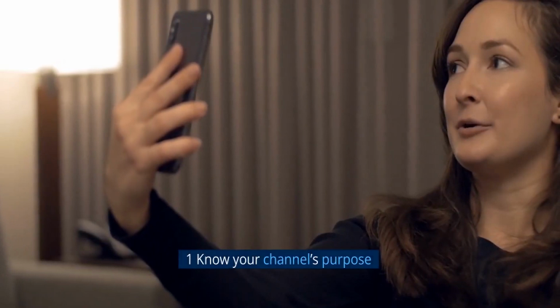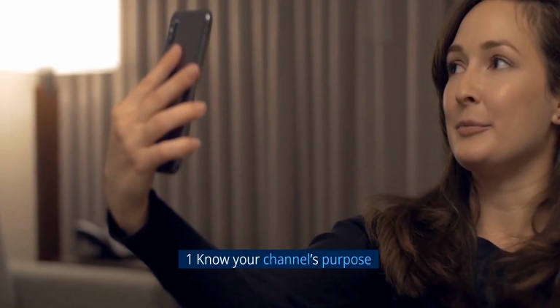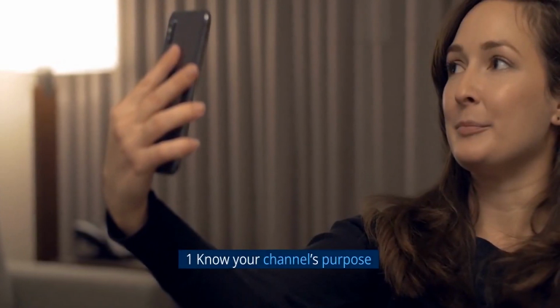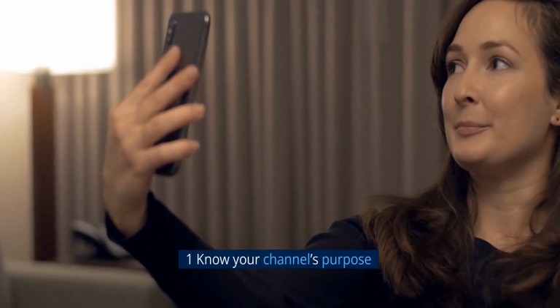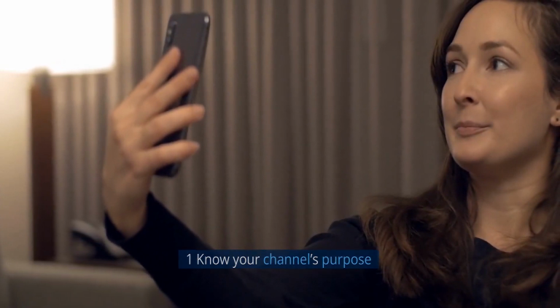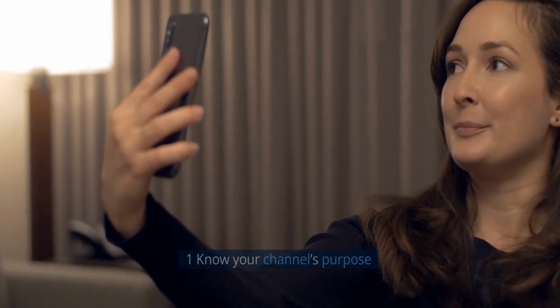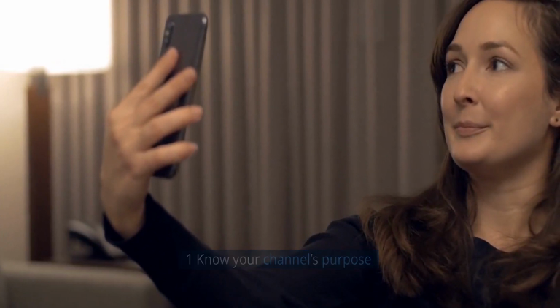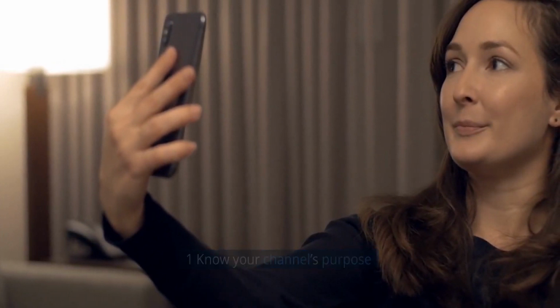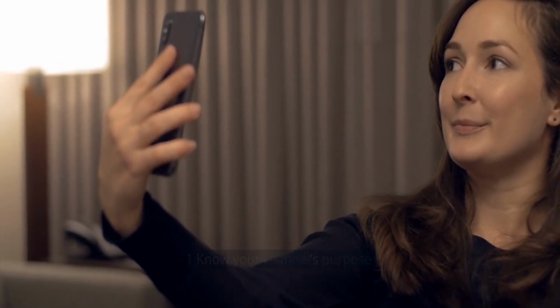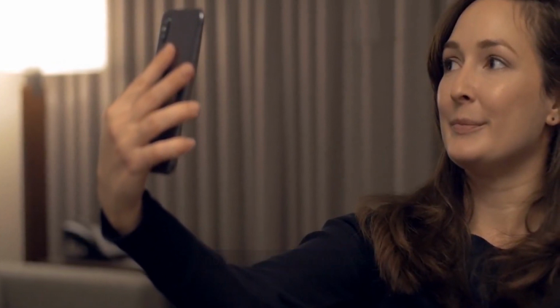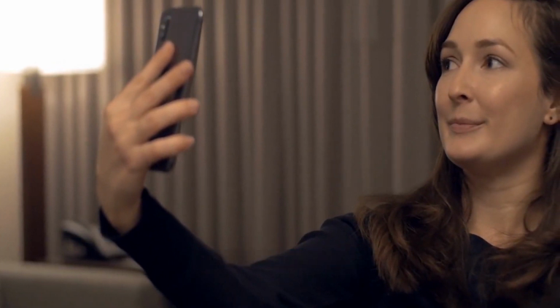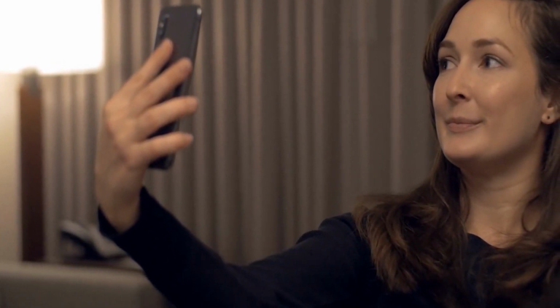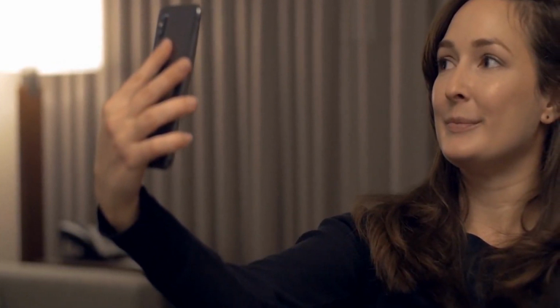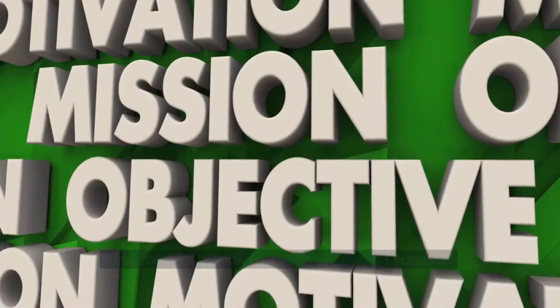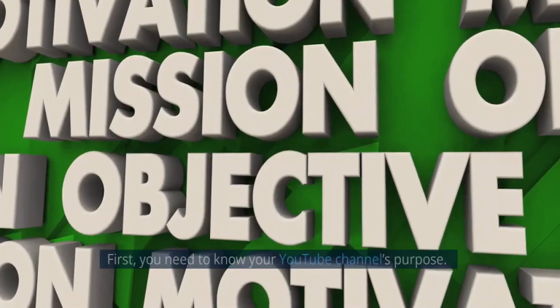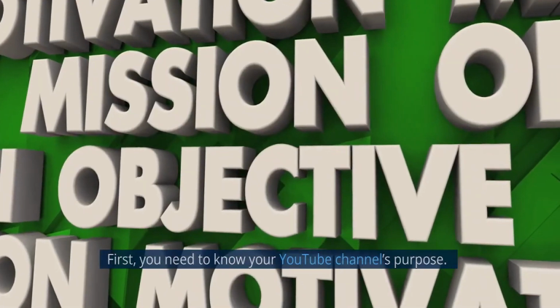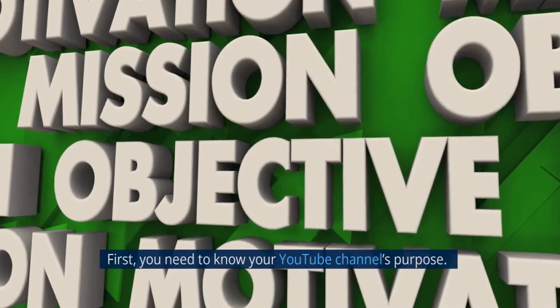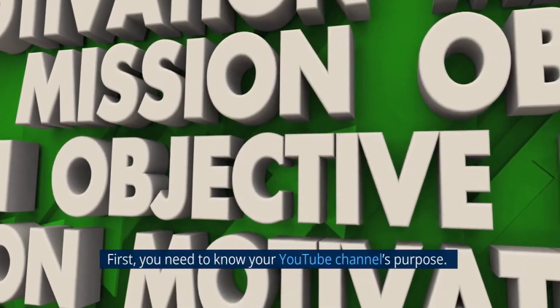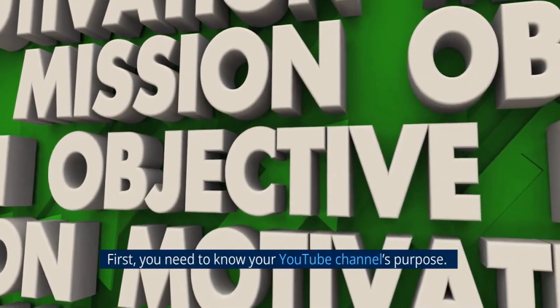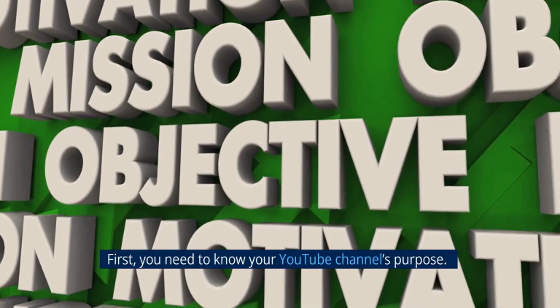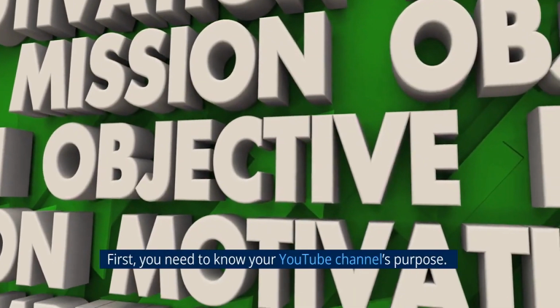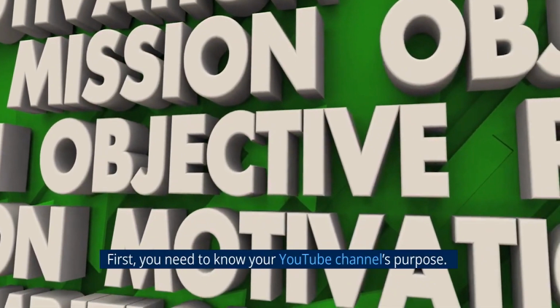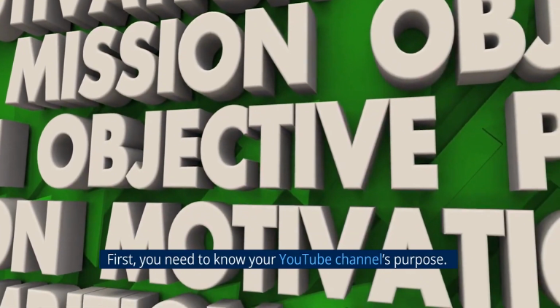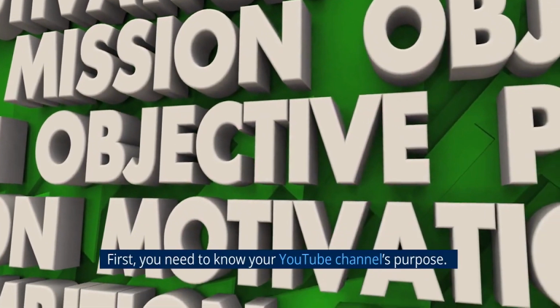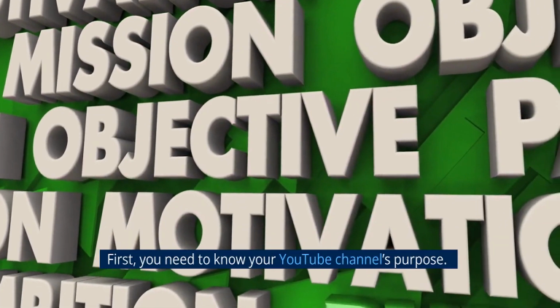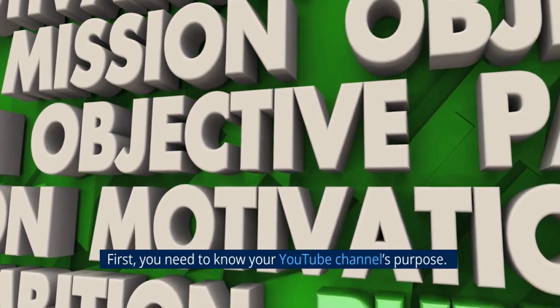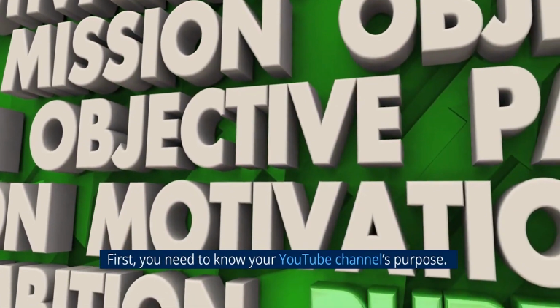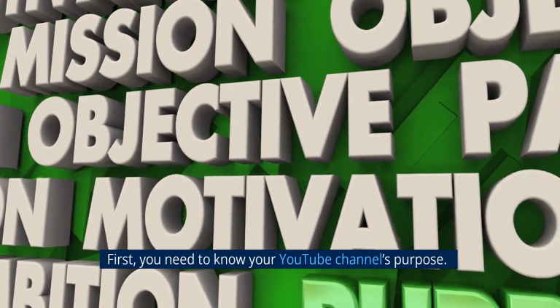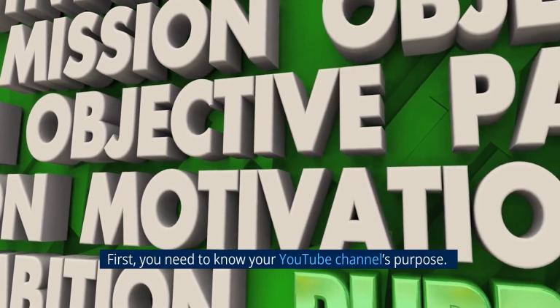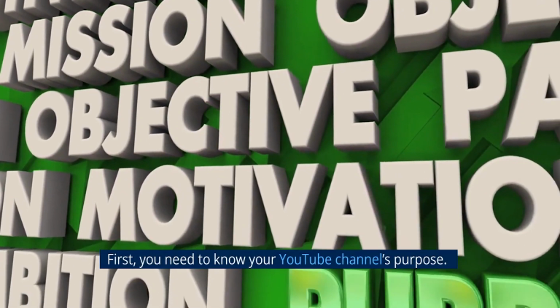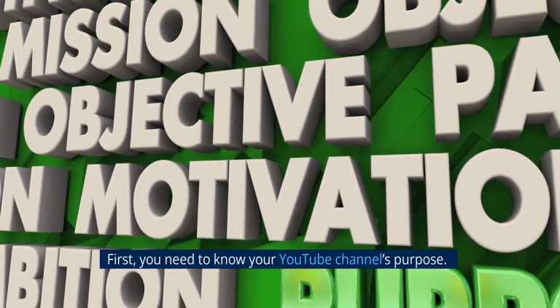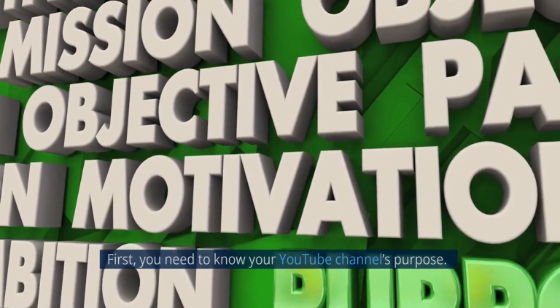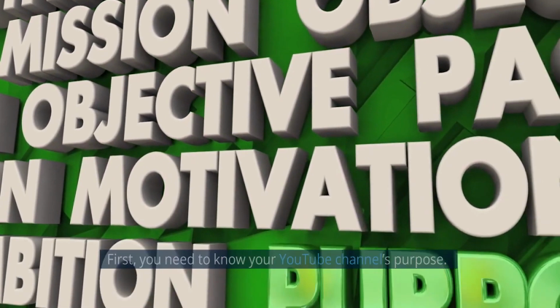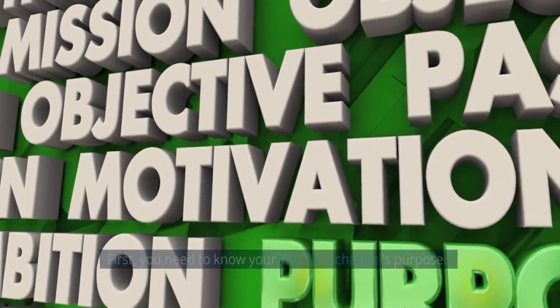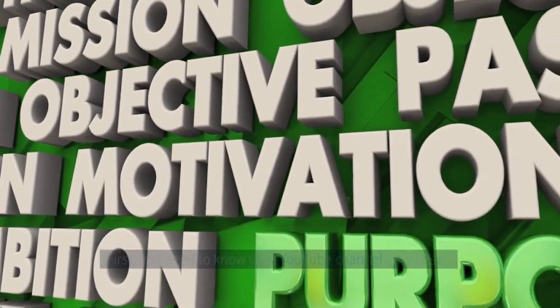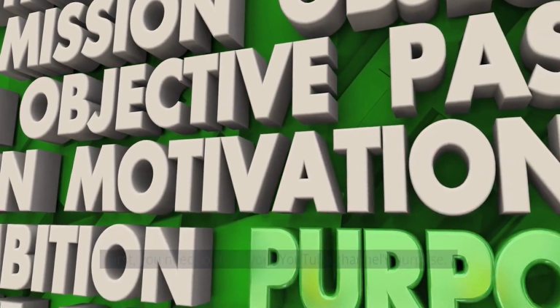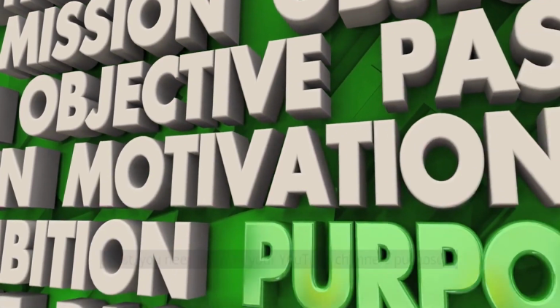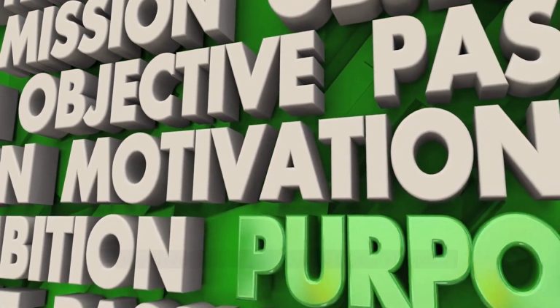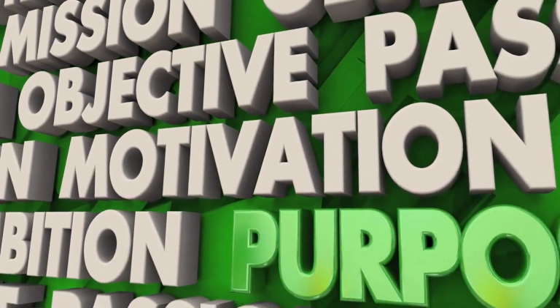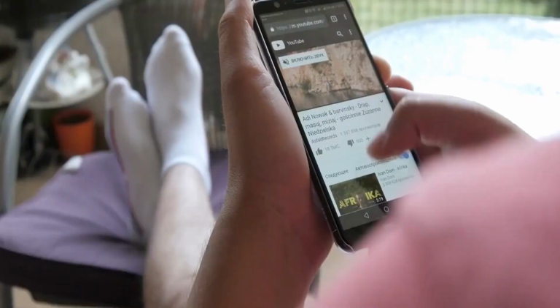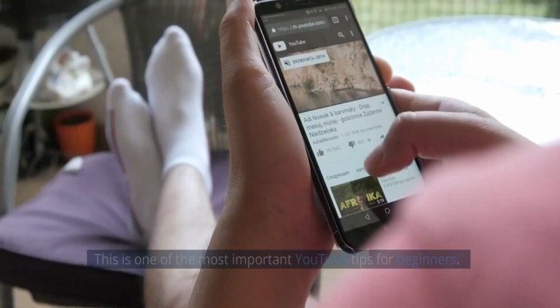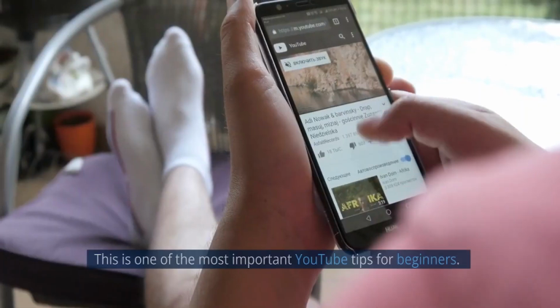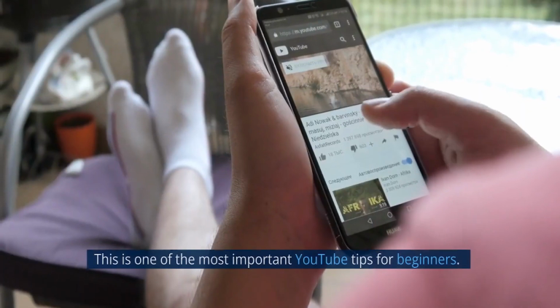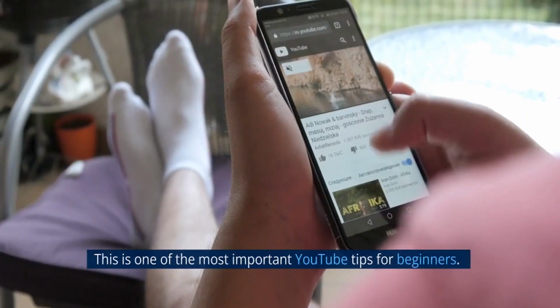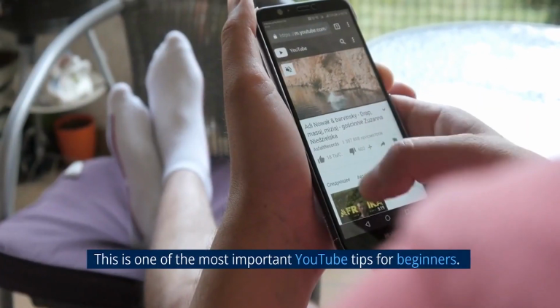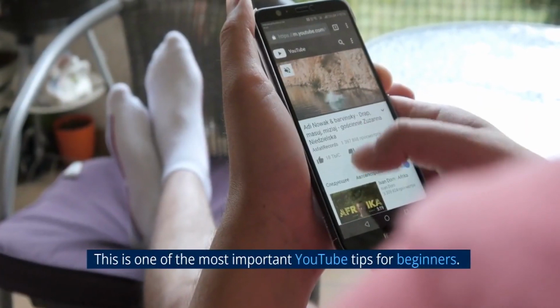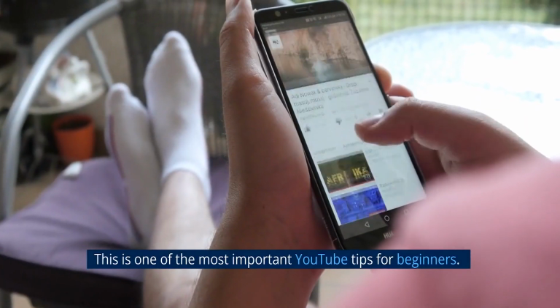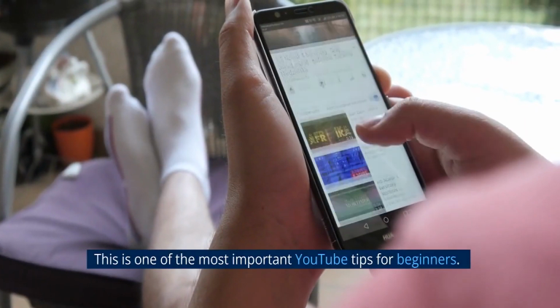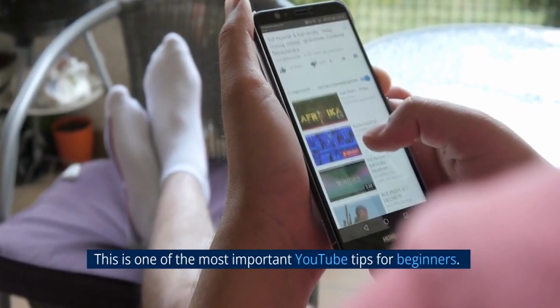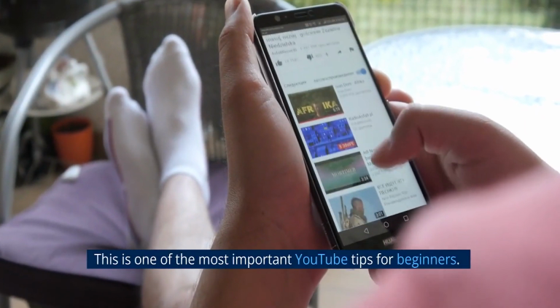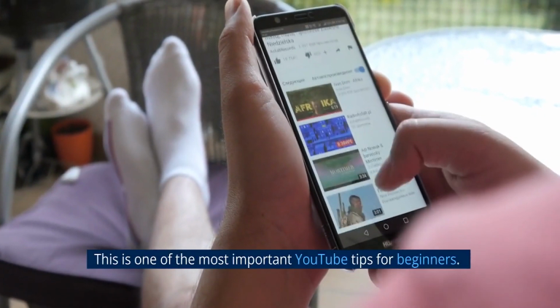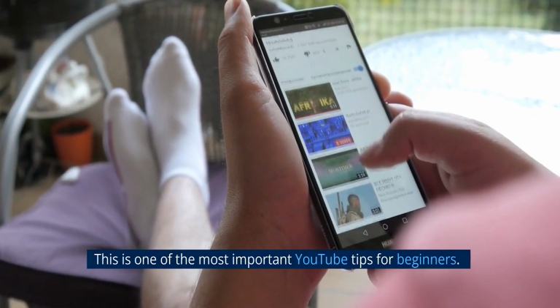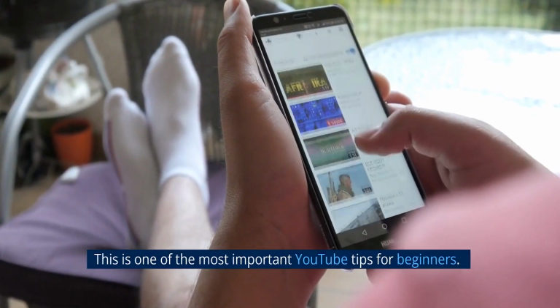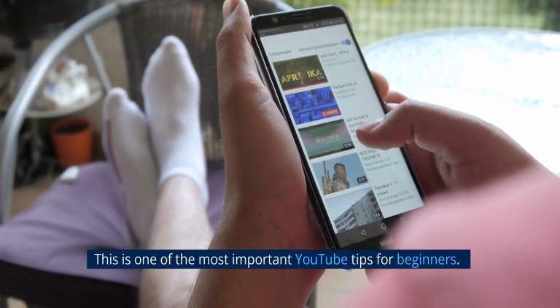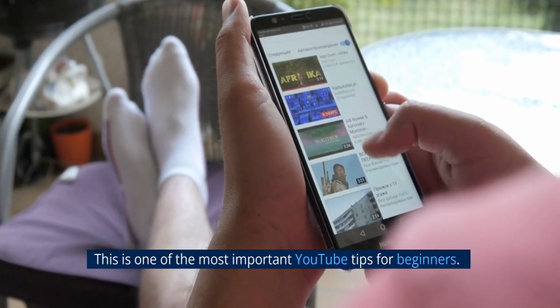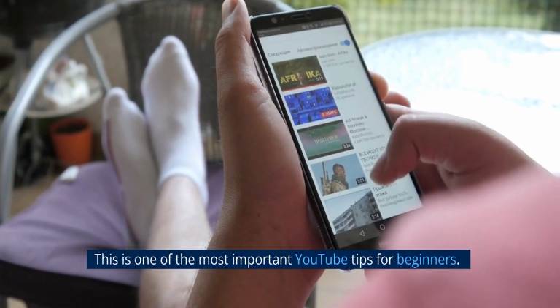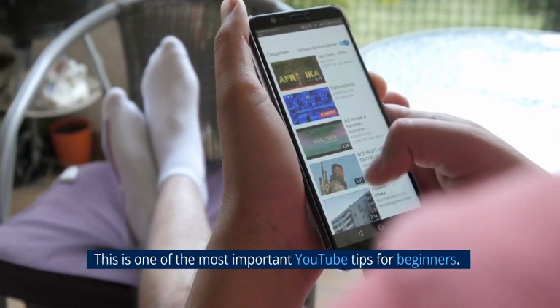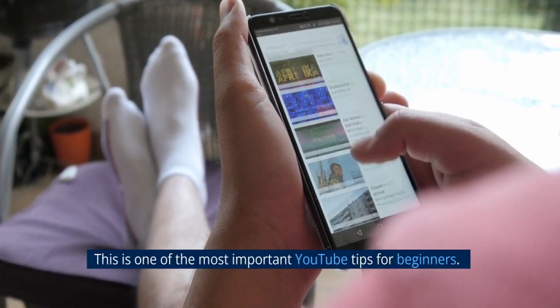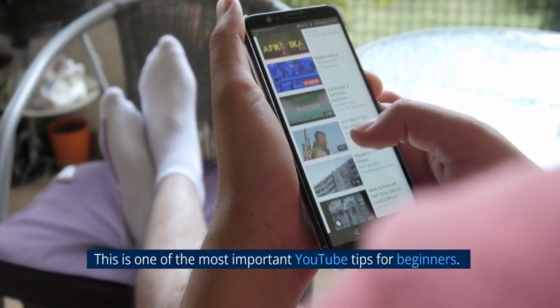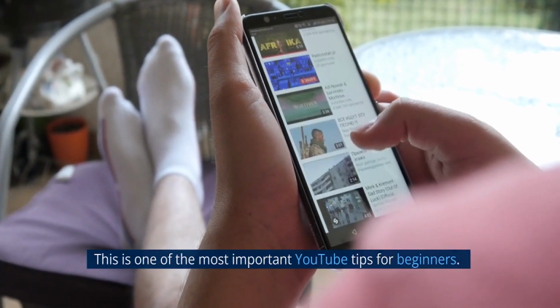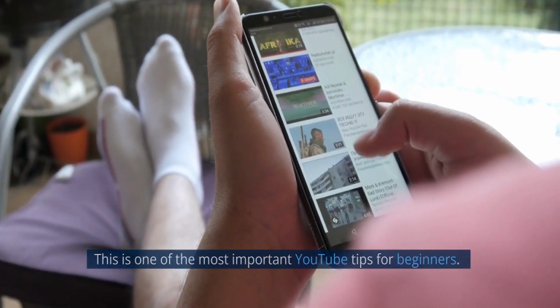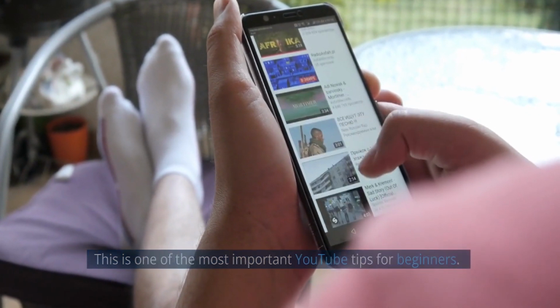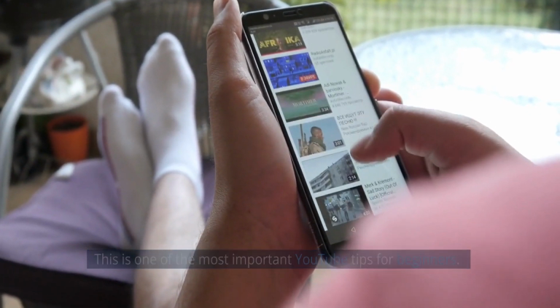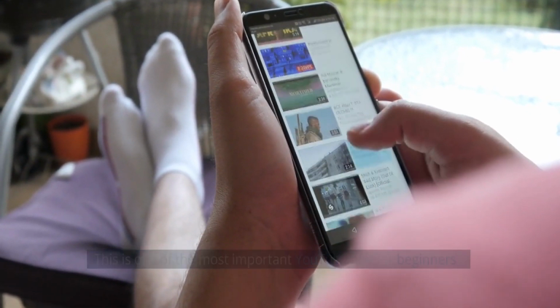First, know your channel's purpose. You need to know your YouTube channel's purpose, and this is one of the most important YouTube tips for beginners.